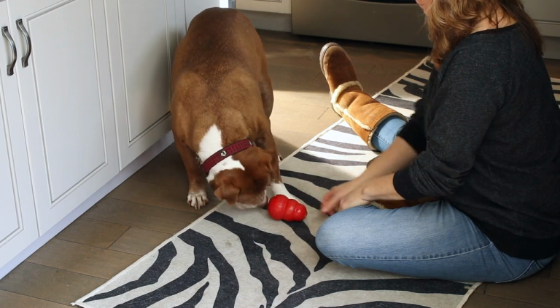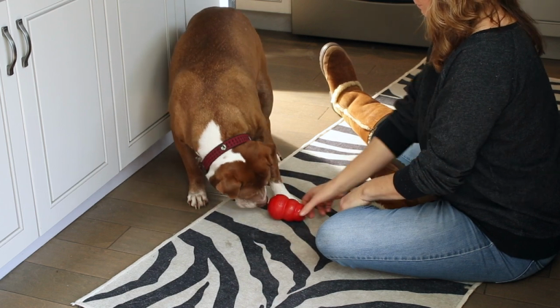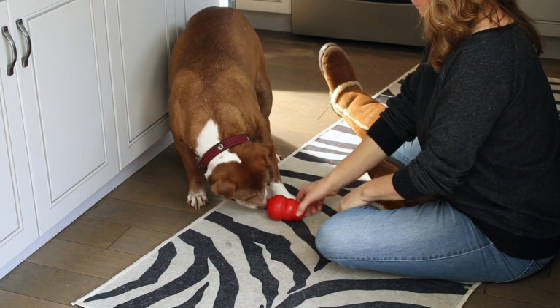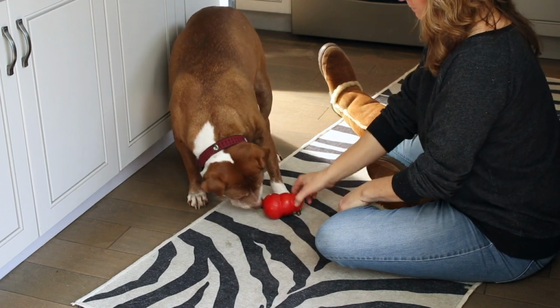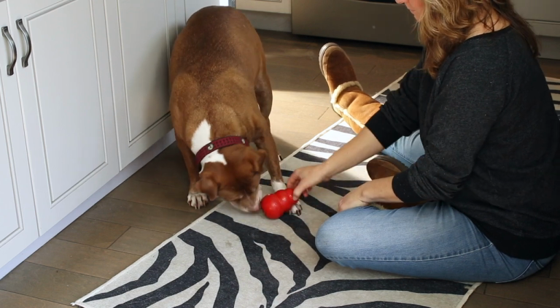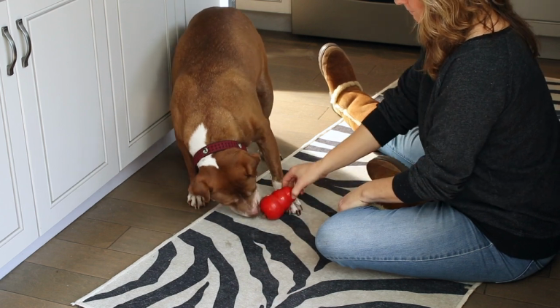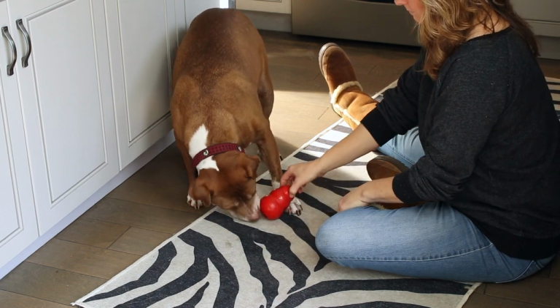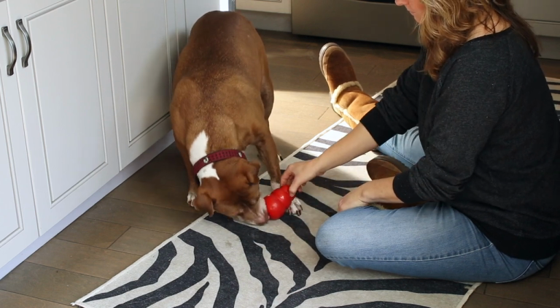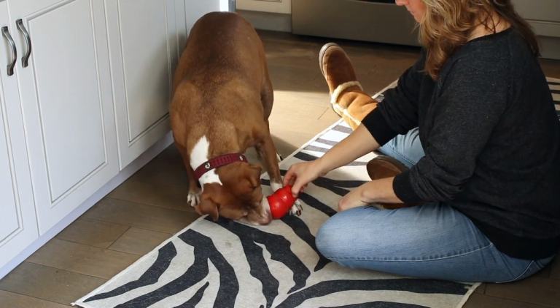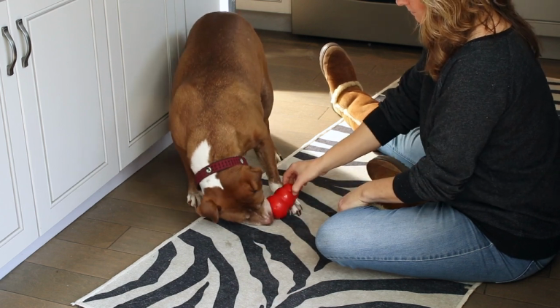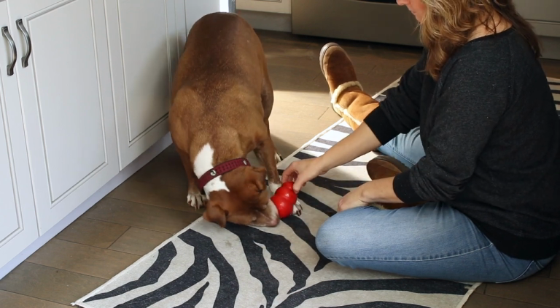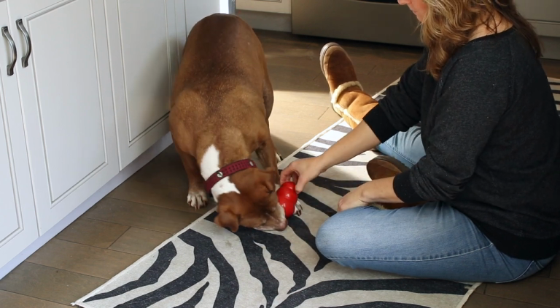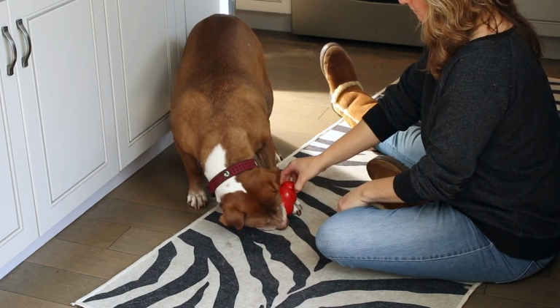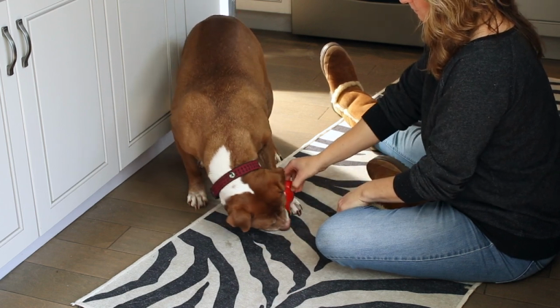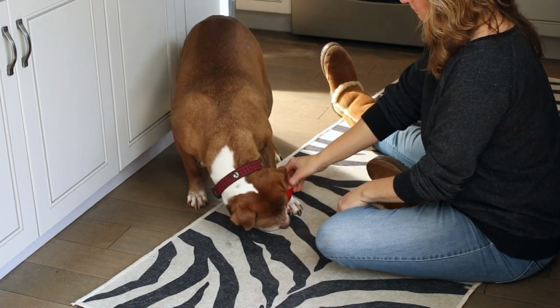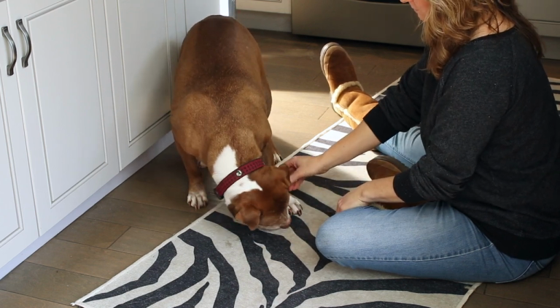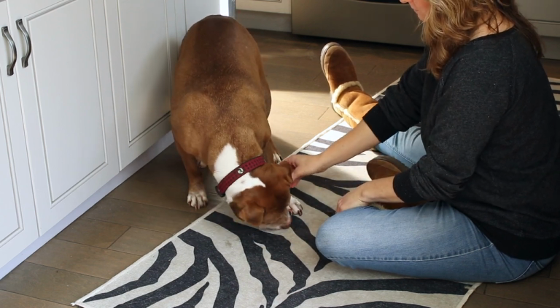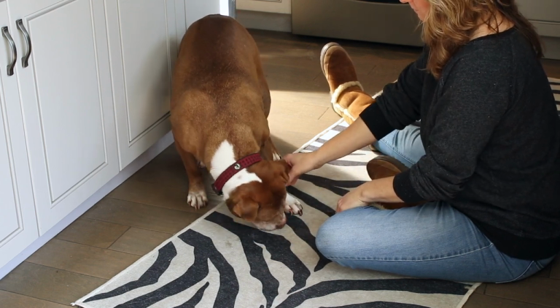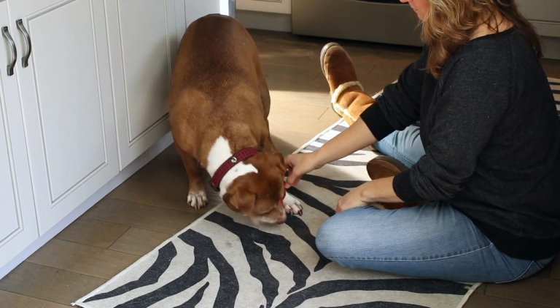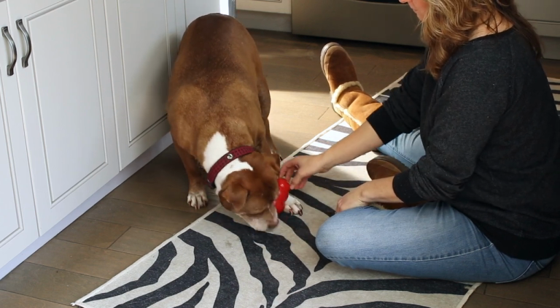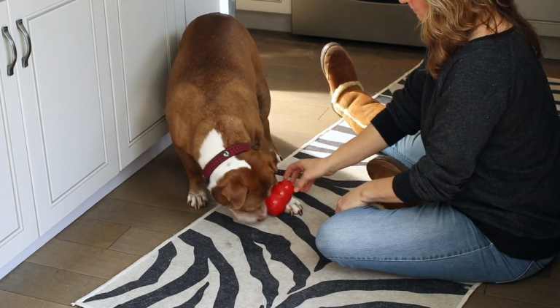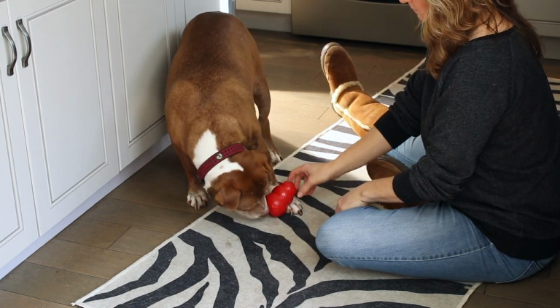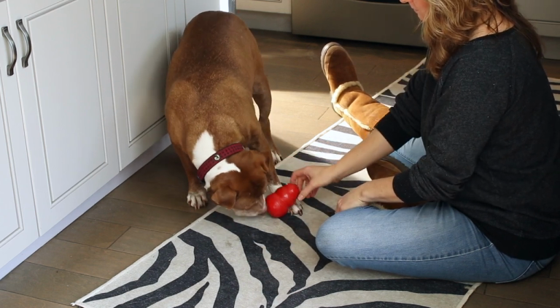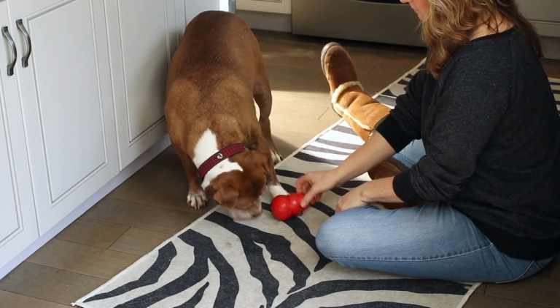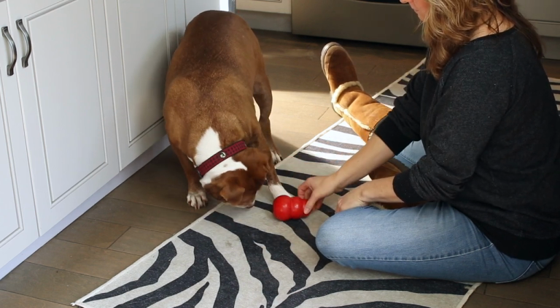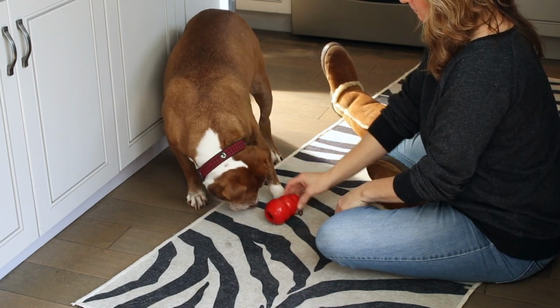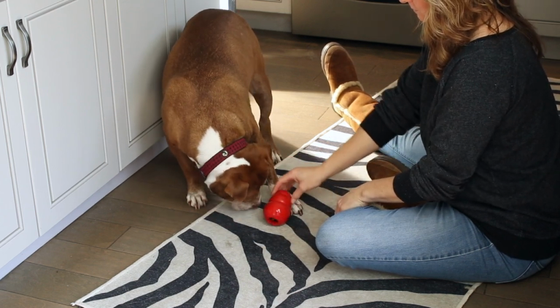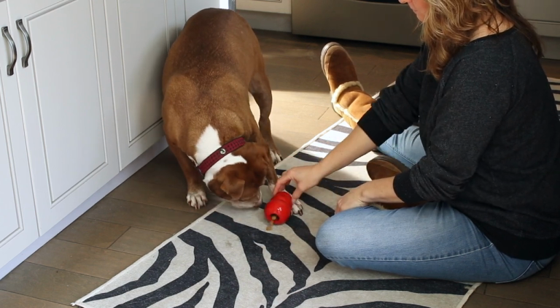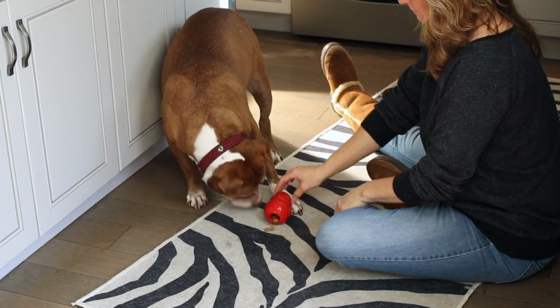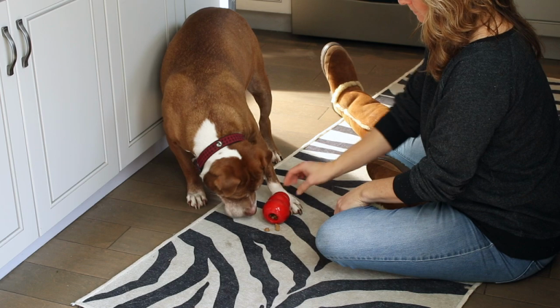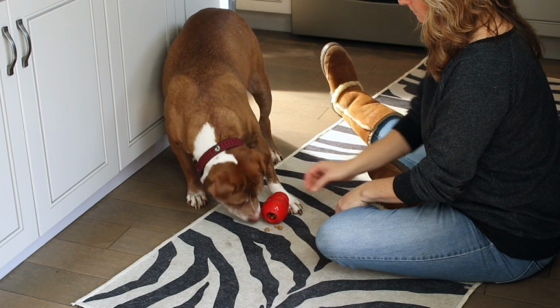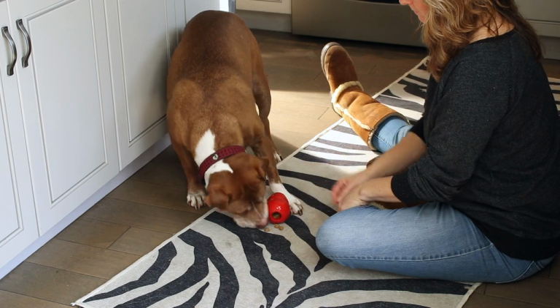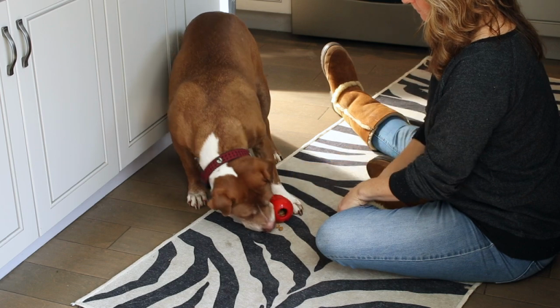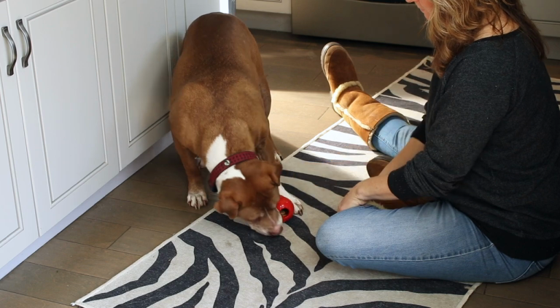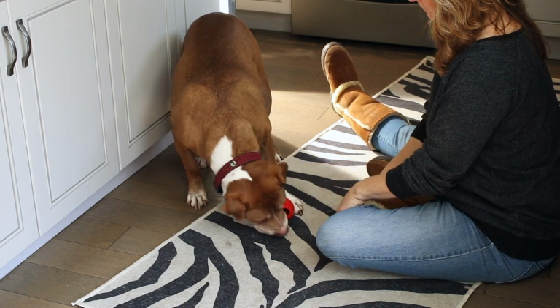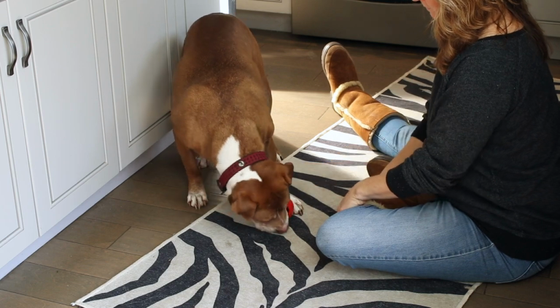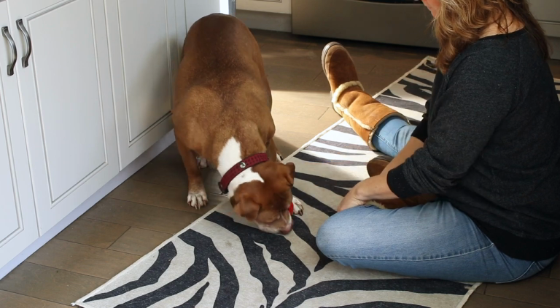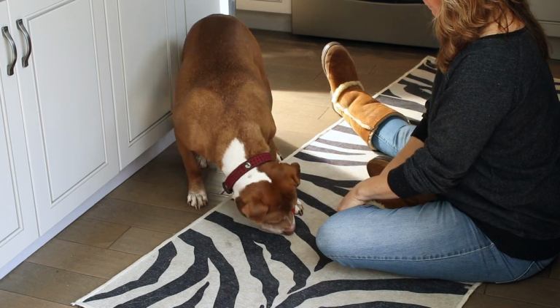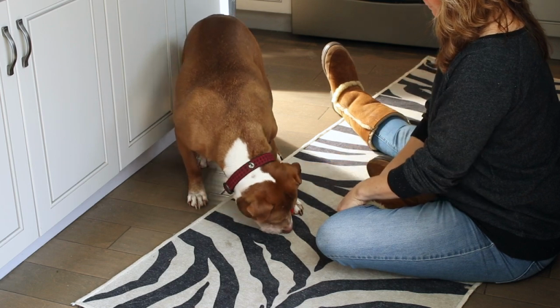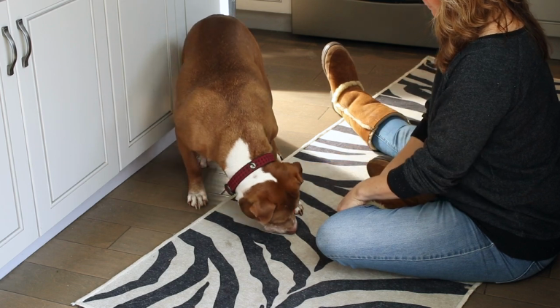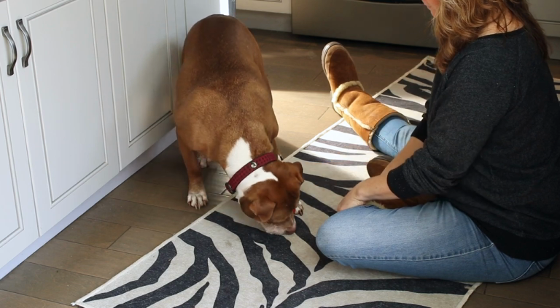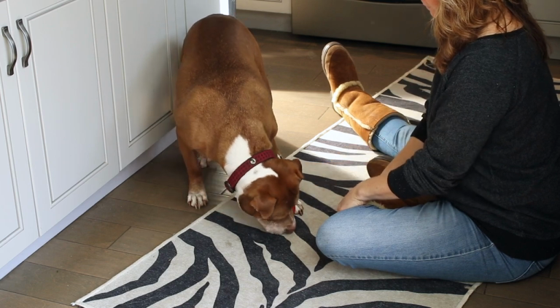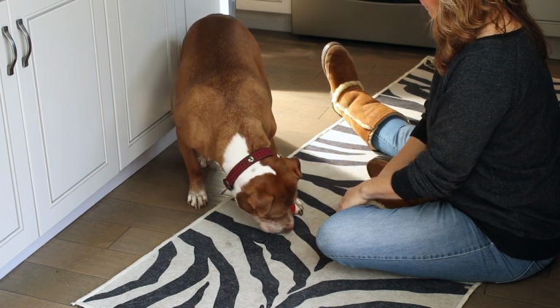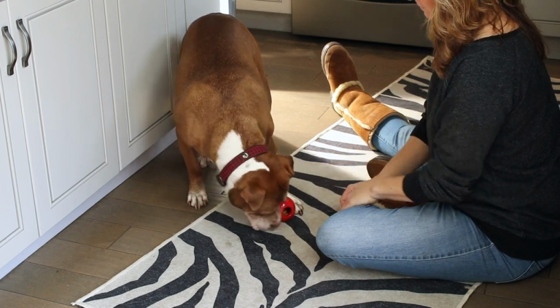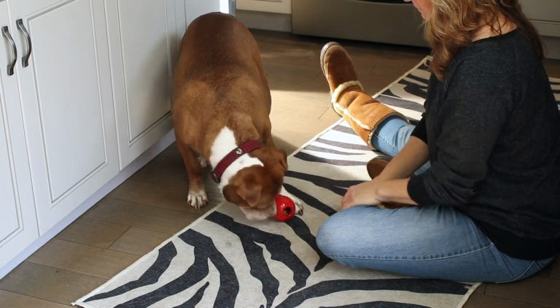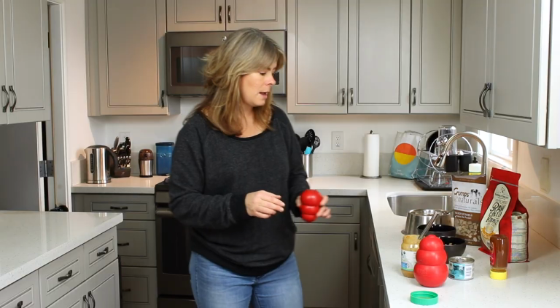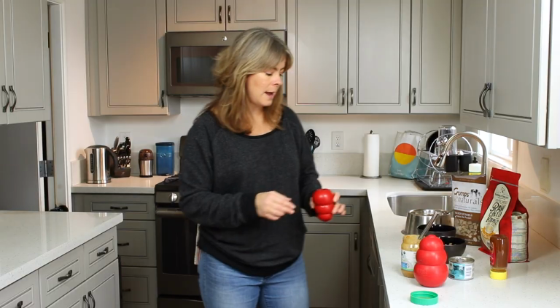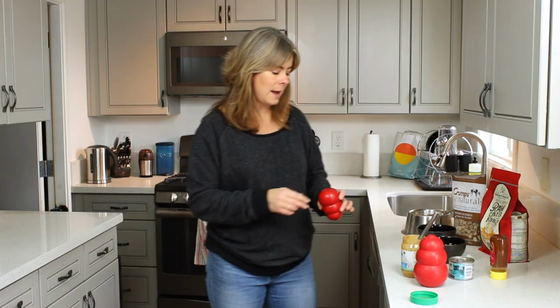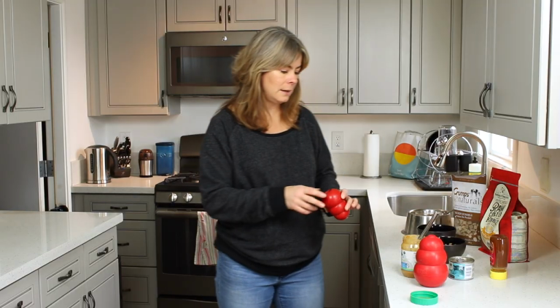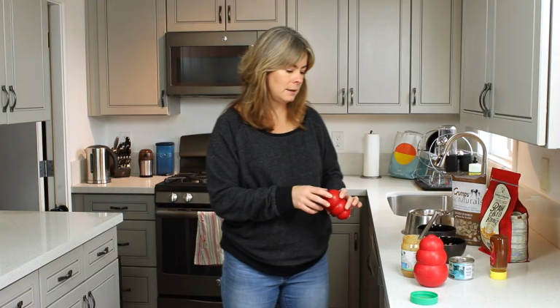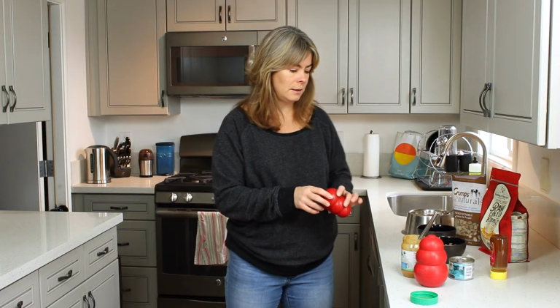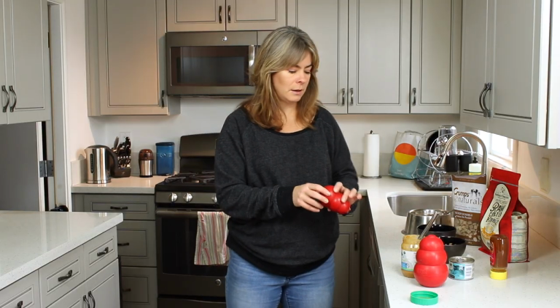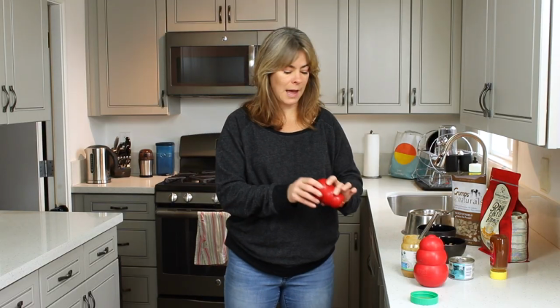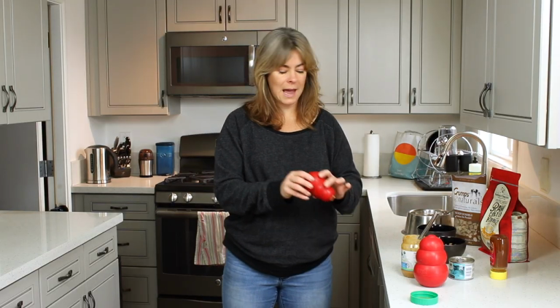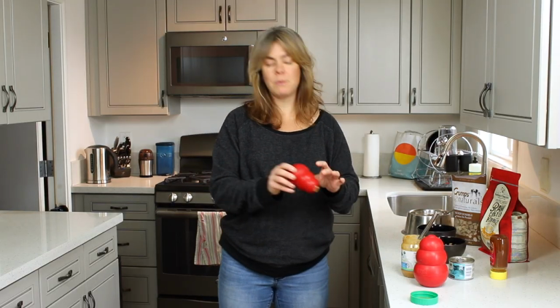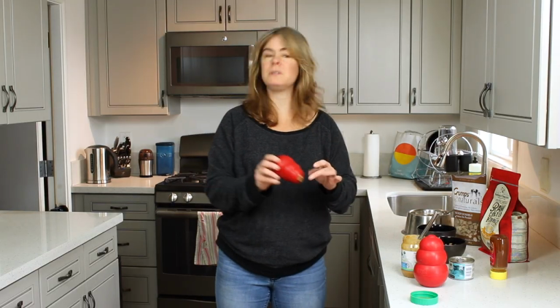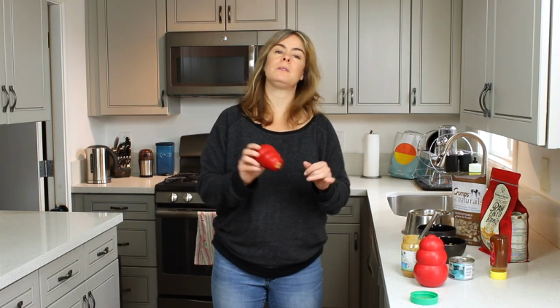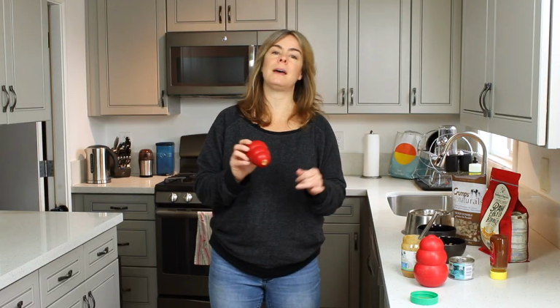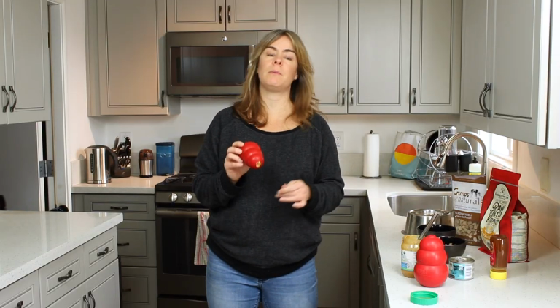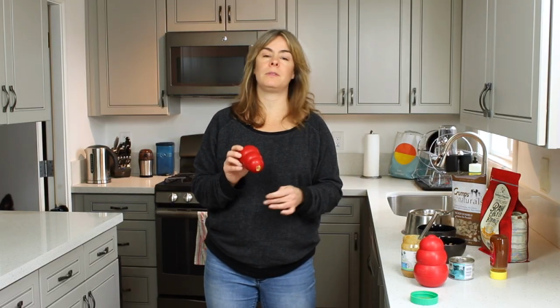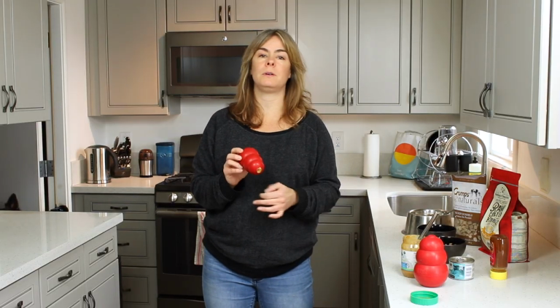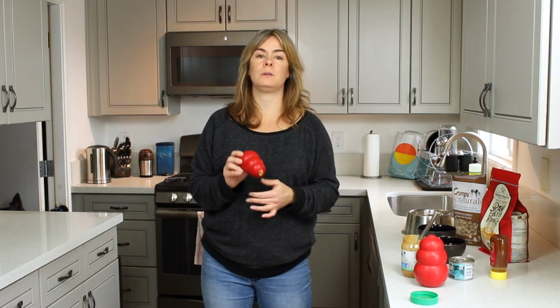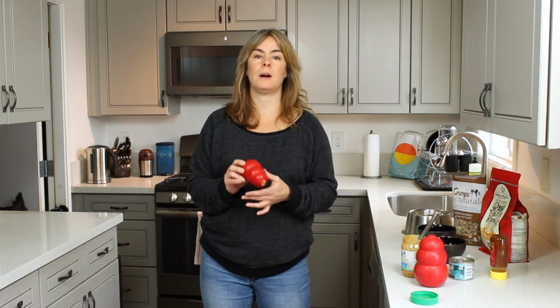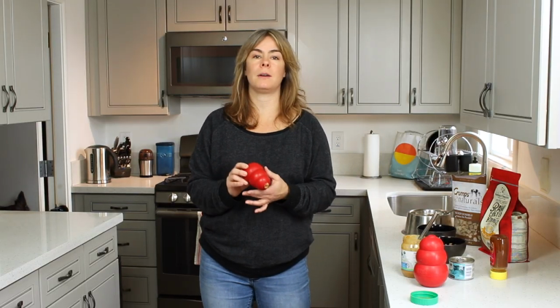If necessary, I might tip it up a little bit and show them — look, this is how it works. And I would do that with a new dog.